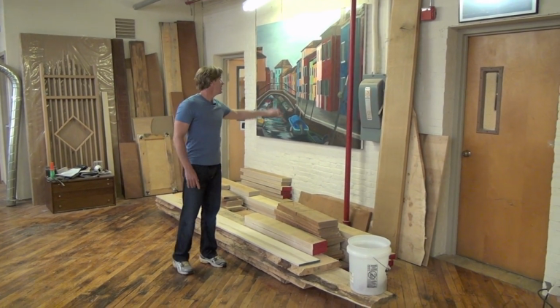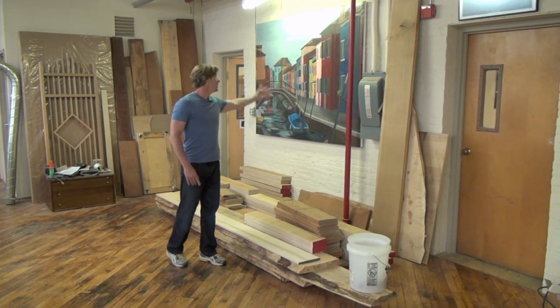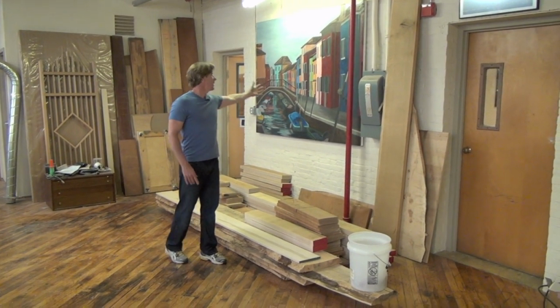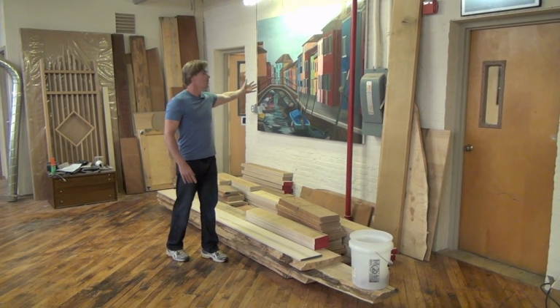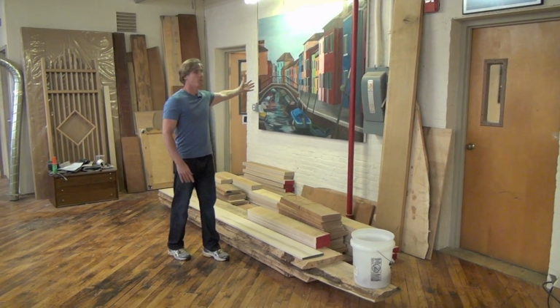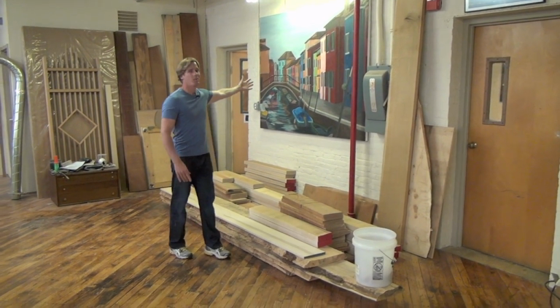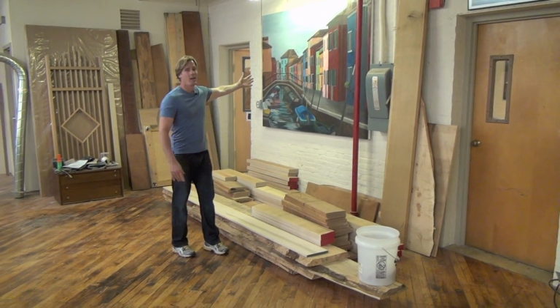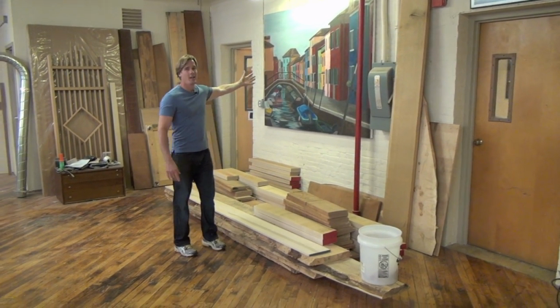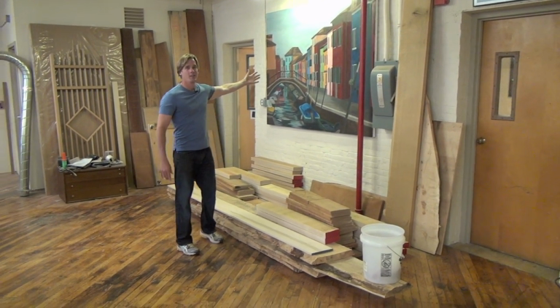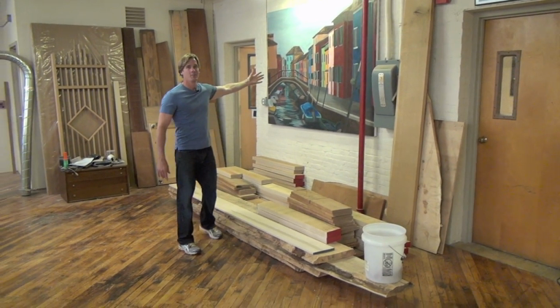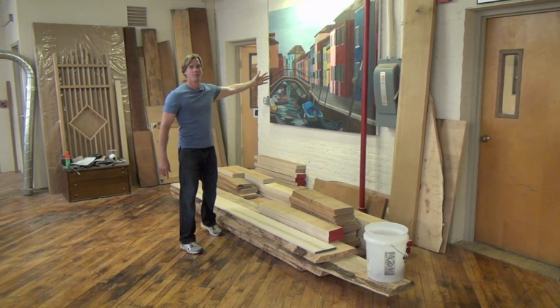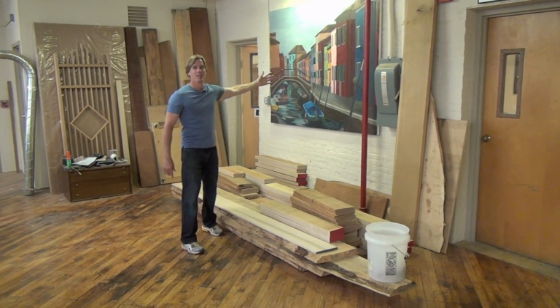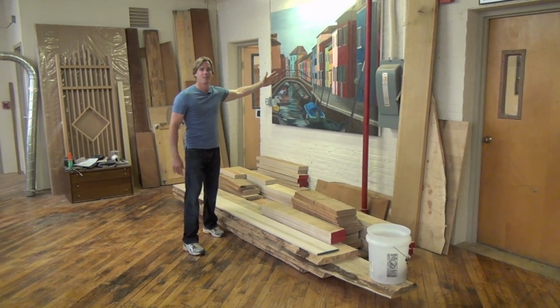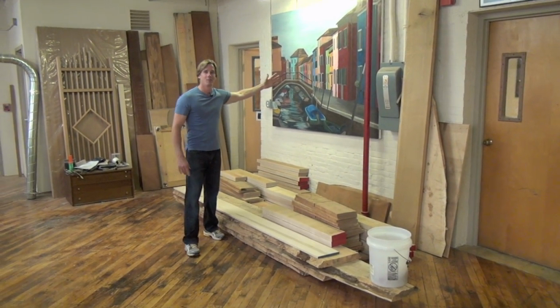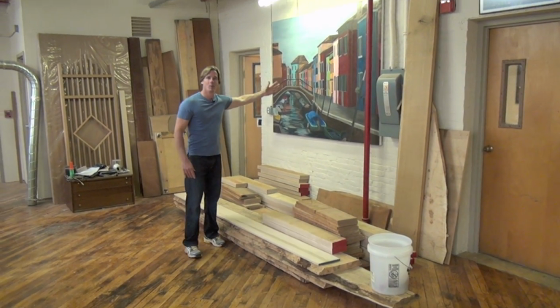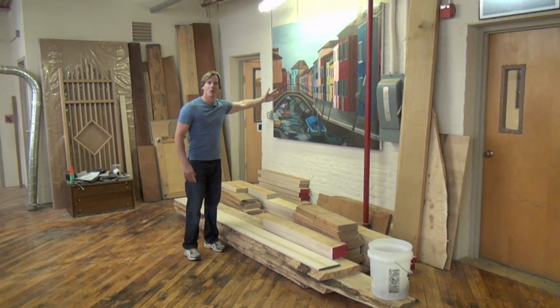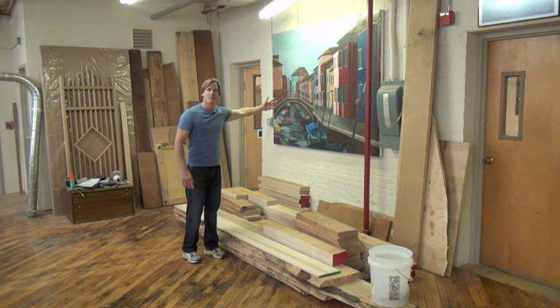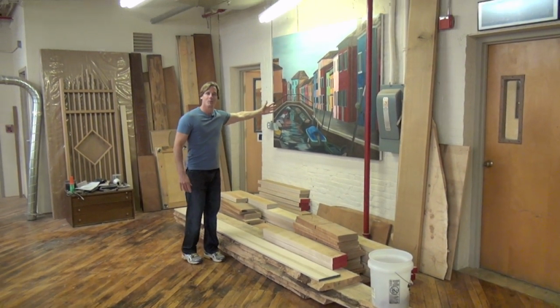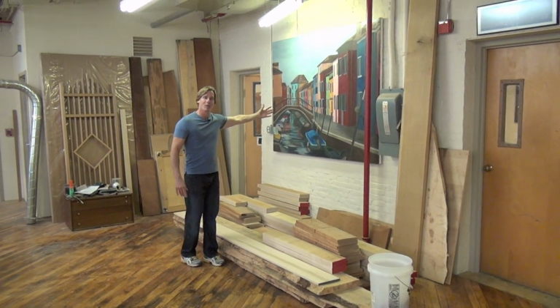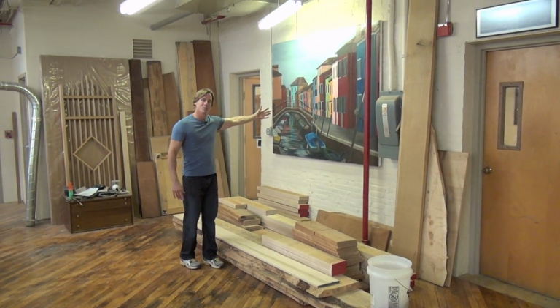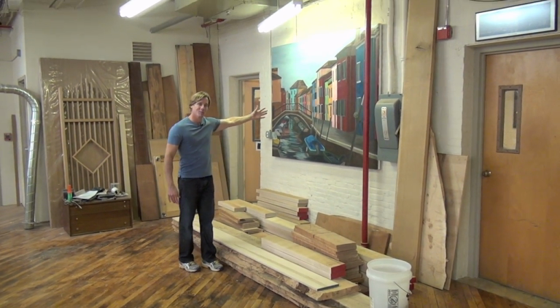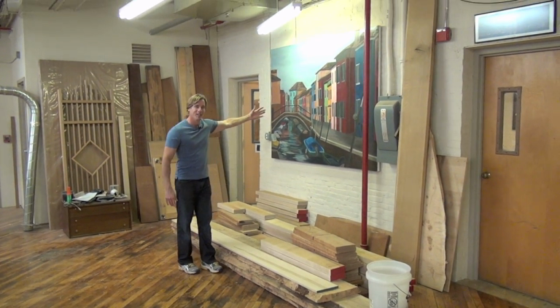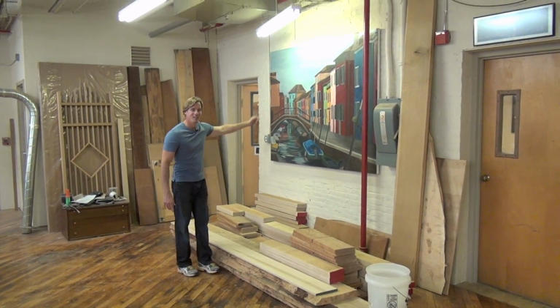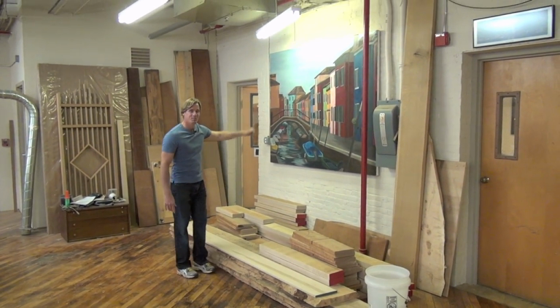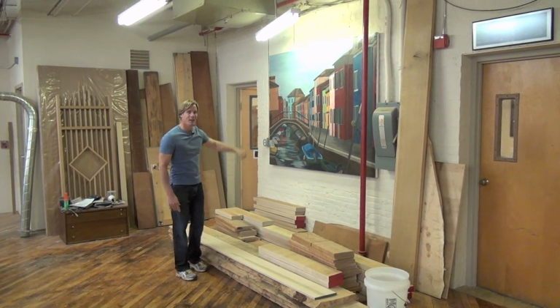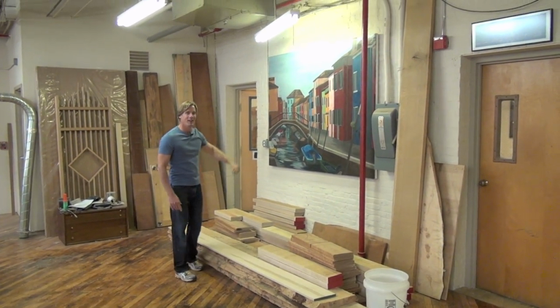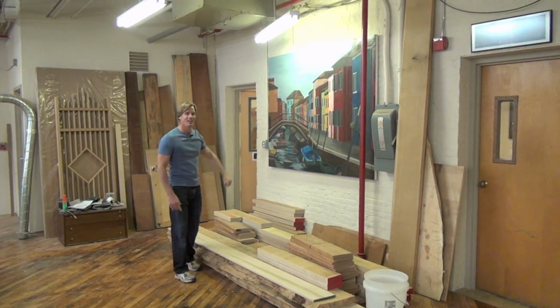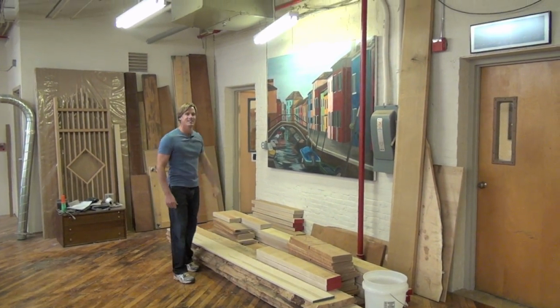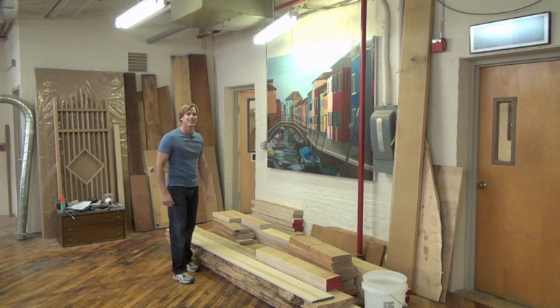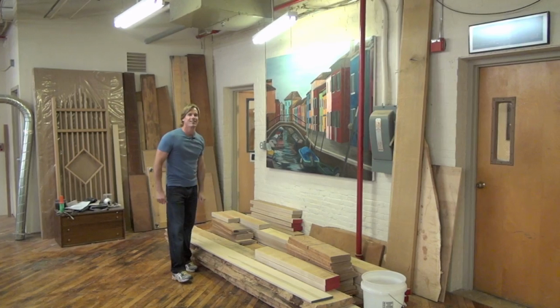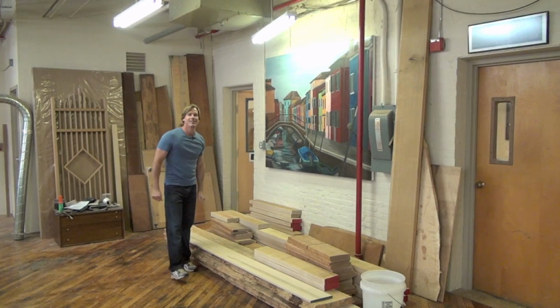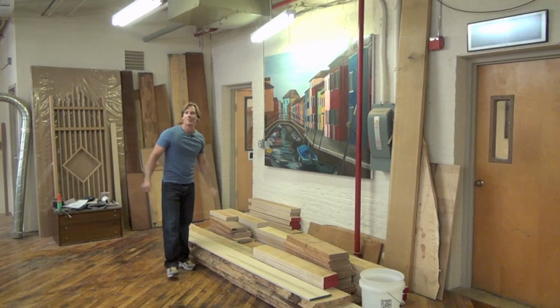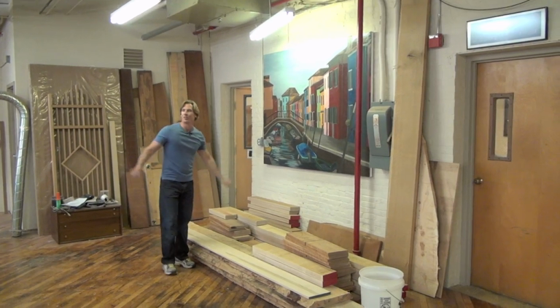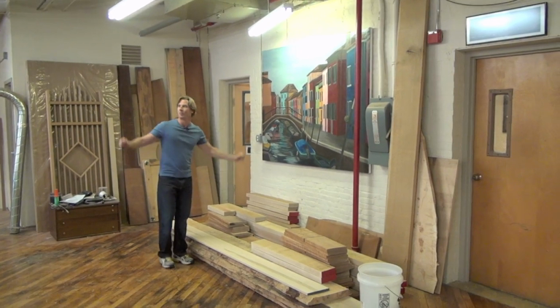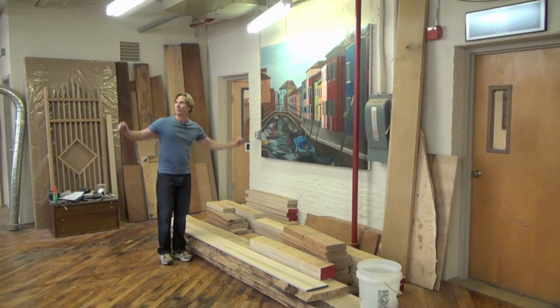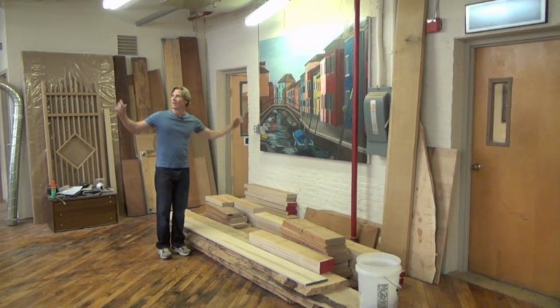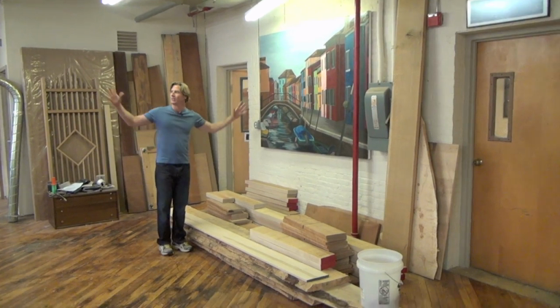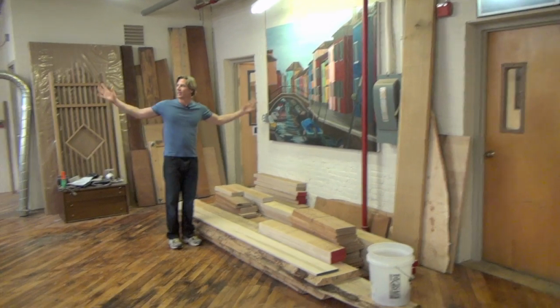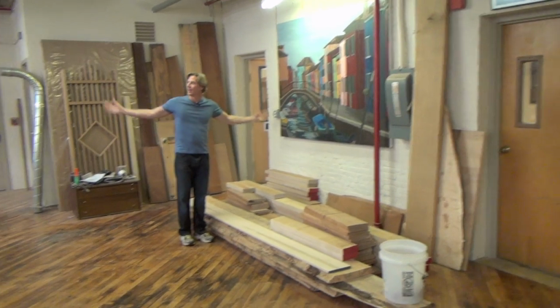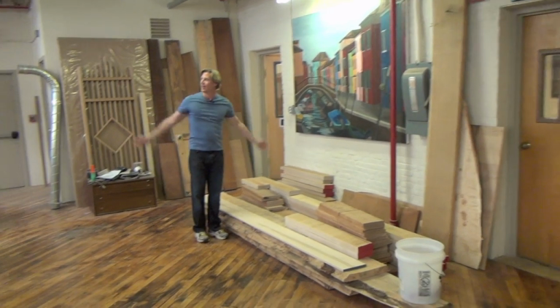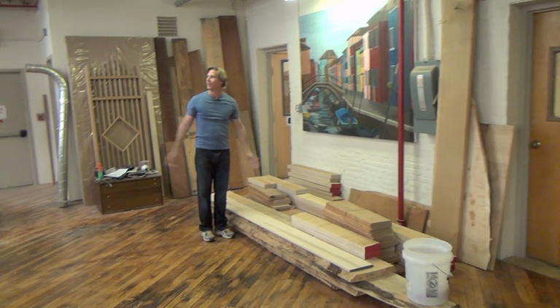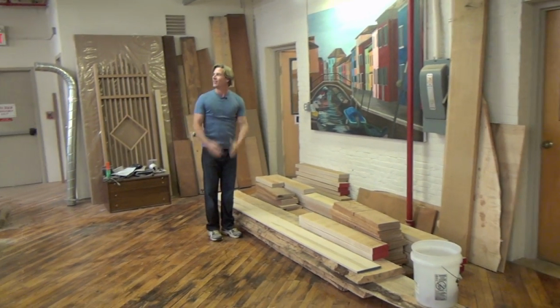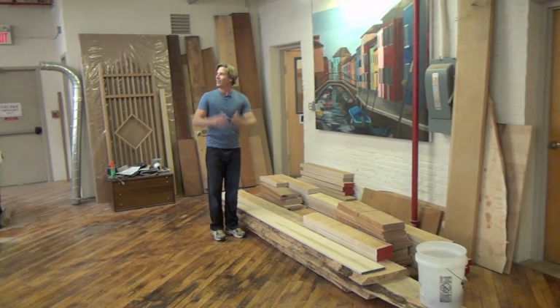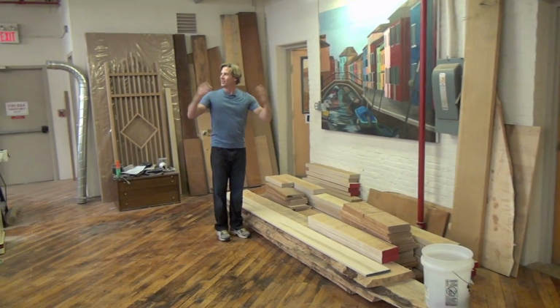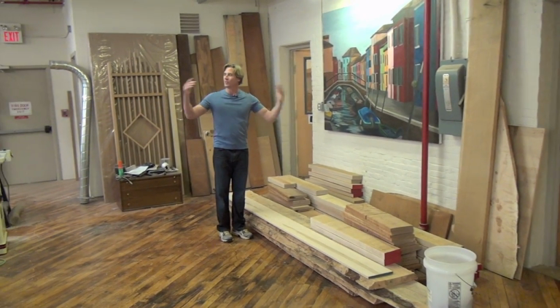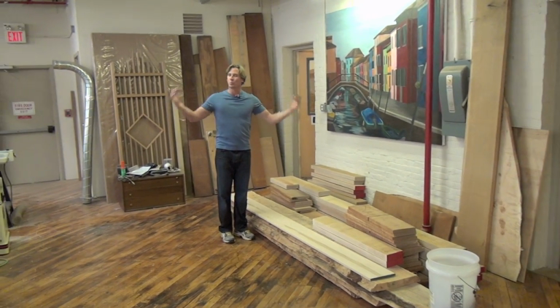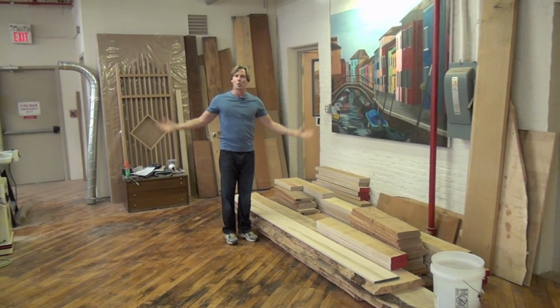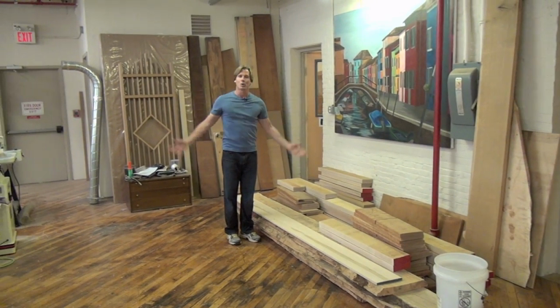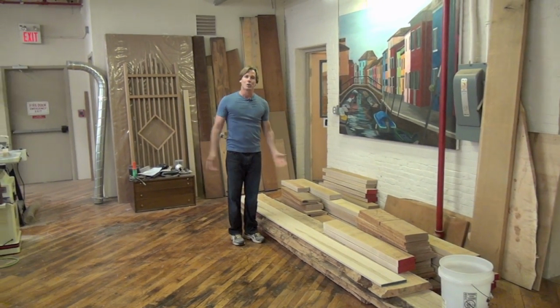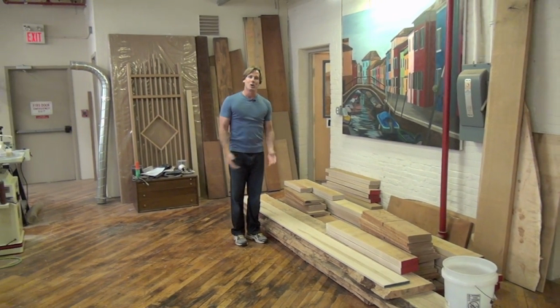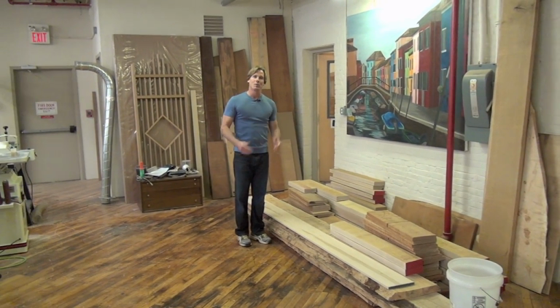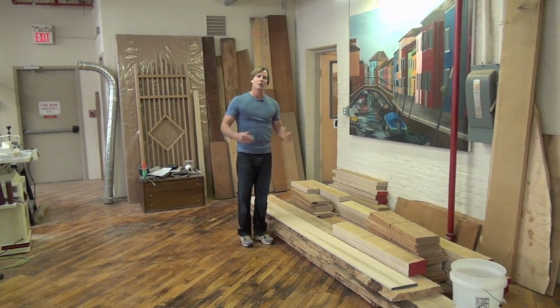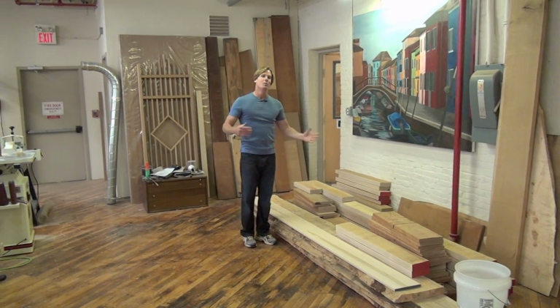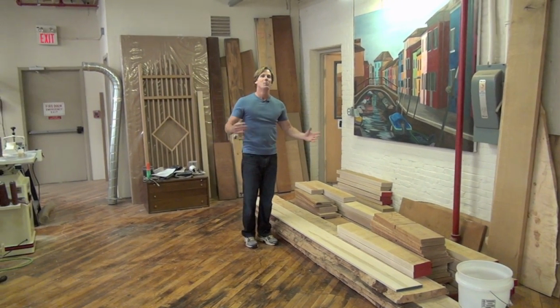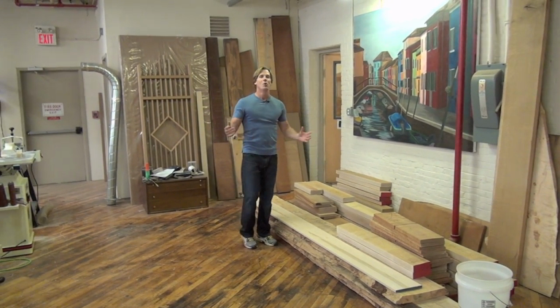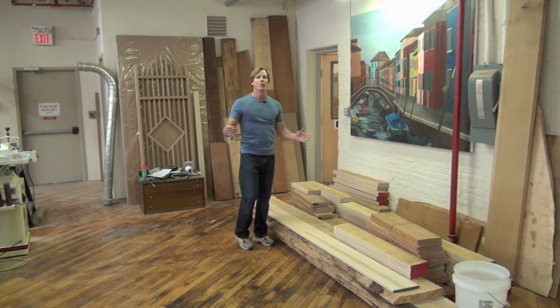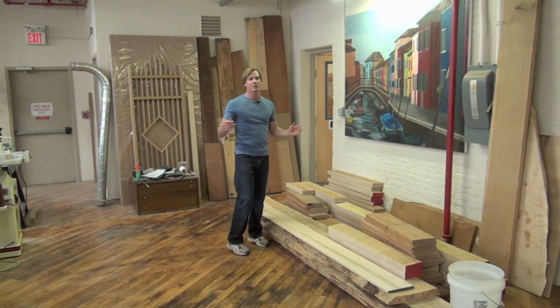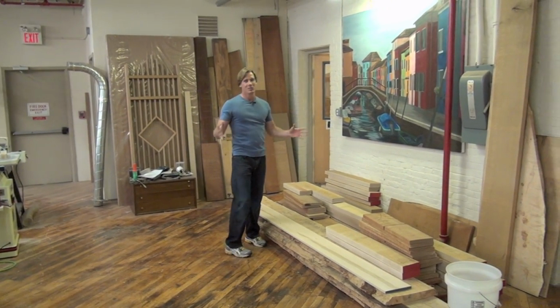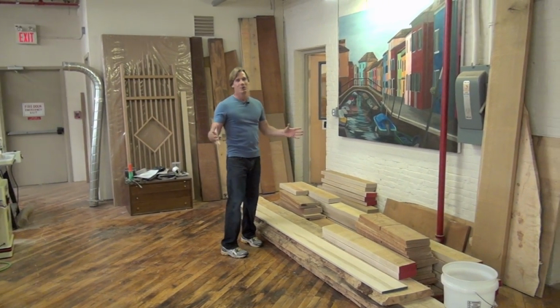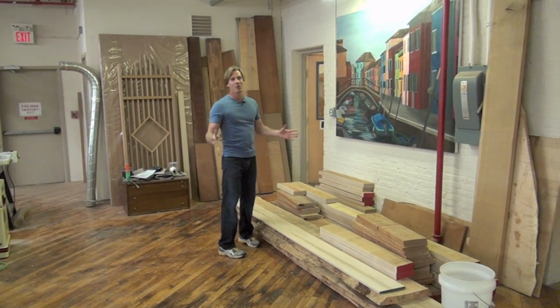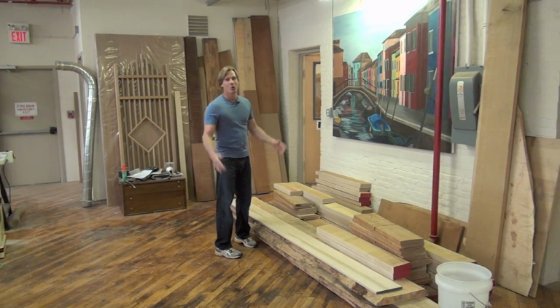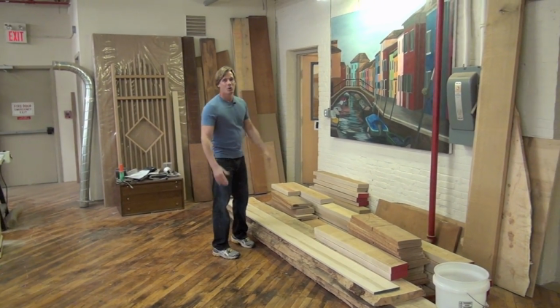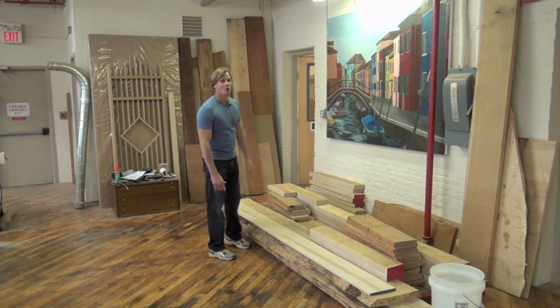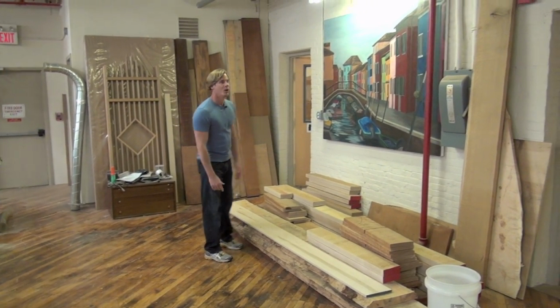Check out the painting. My lovely wife Rachel made these paintings. It really makes this workshop a little bit more than just my workshop.